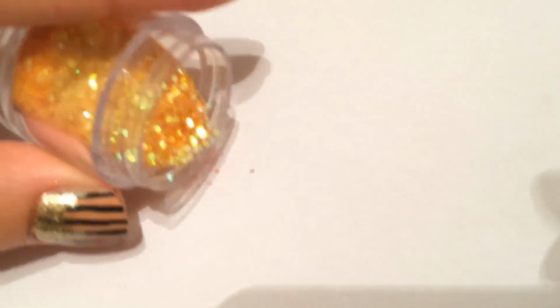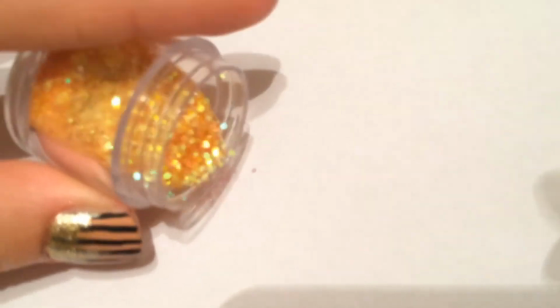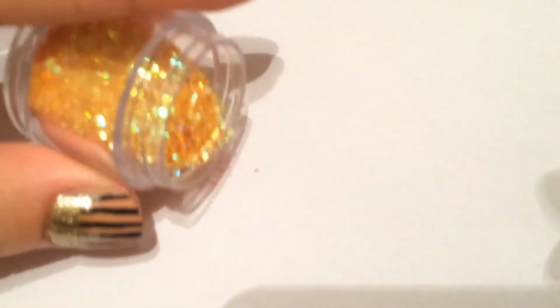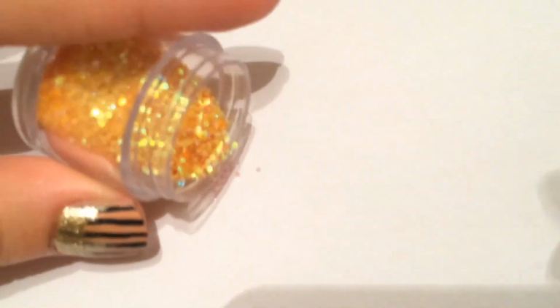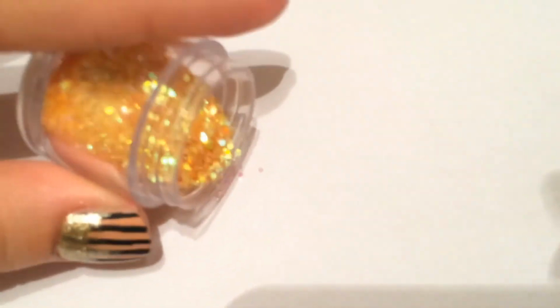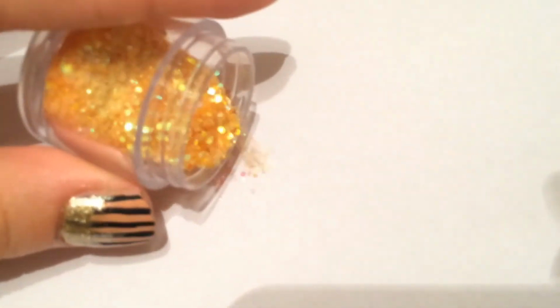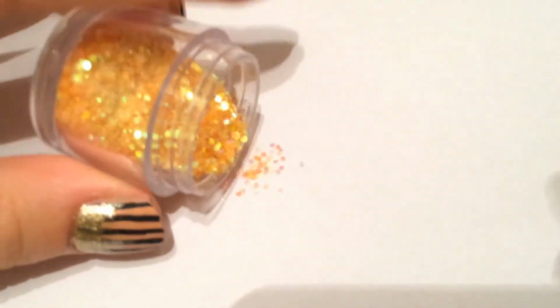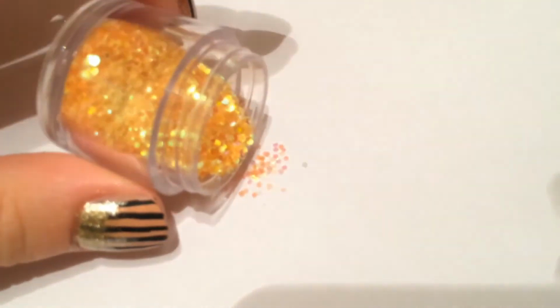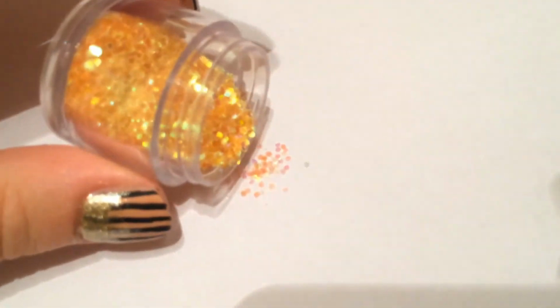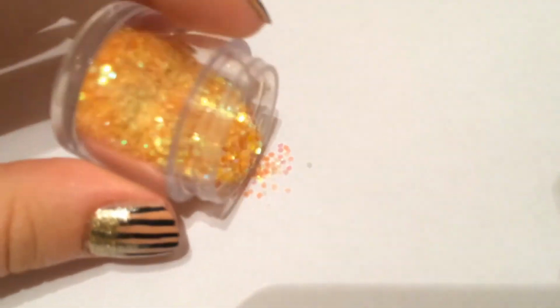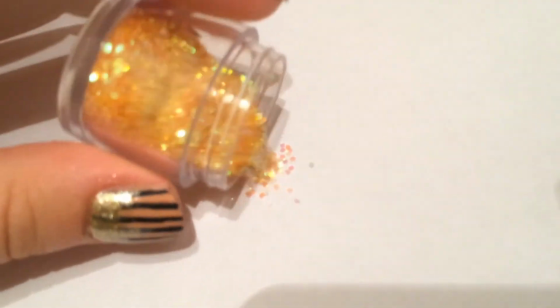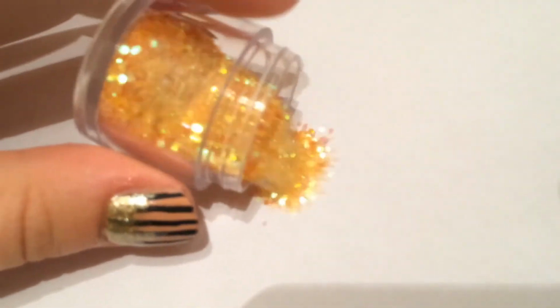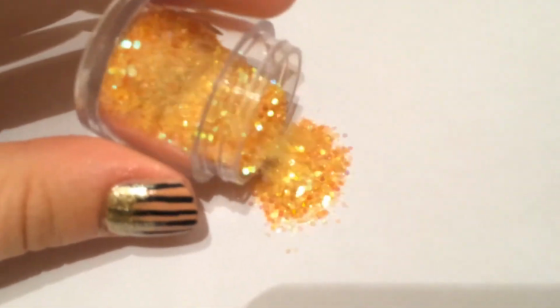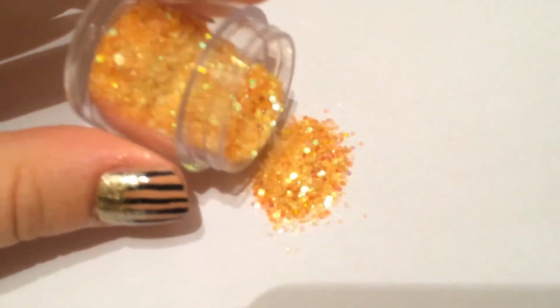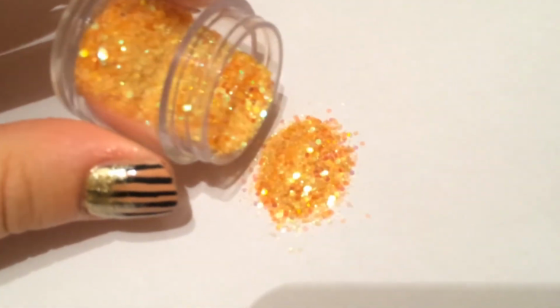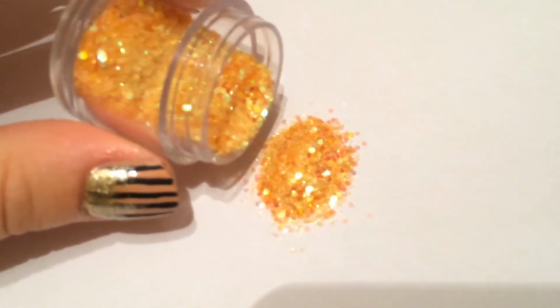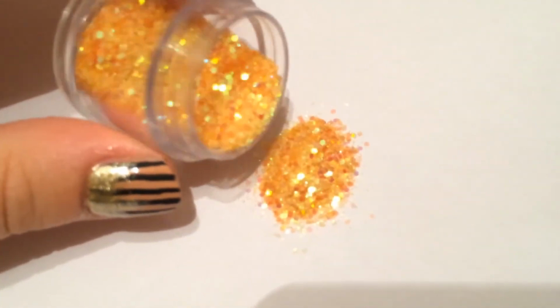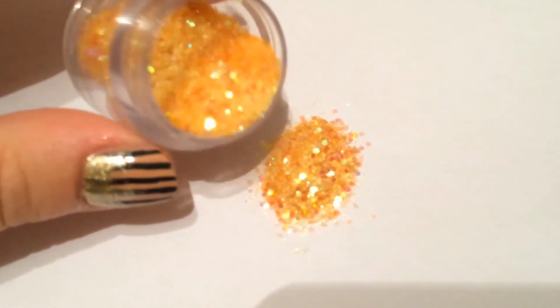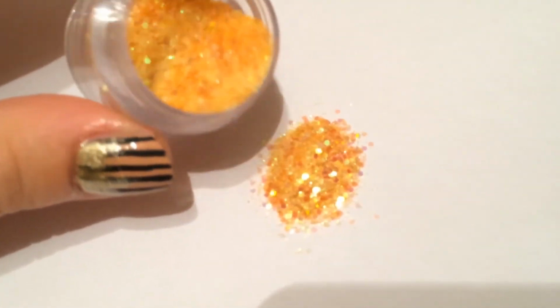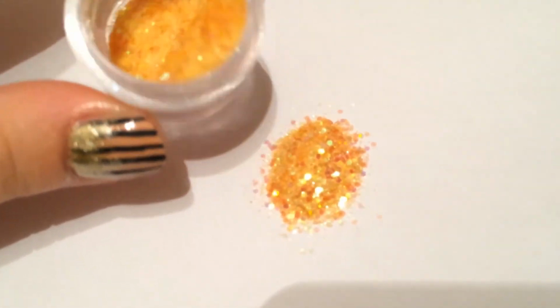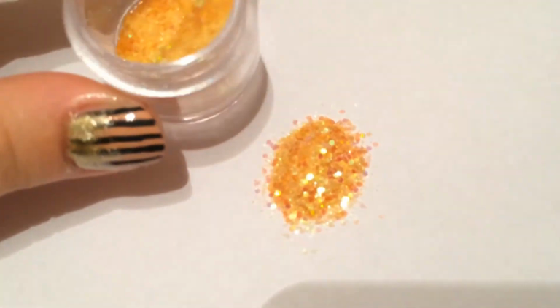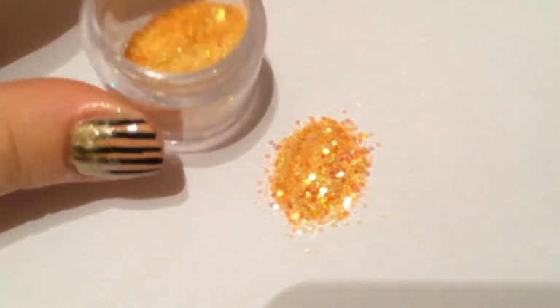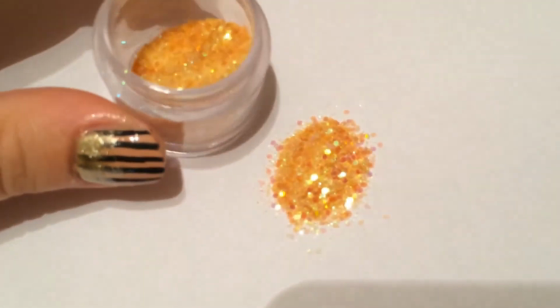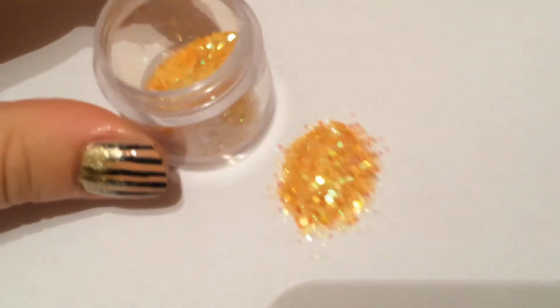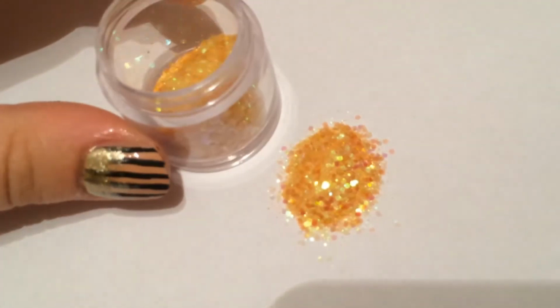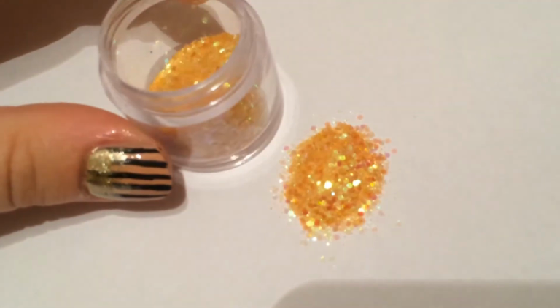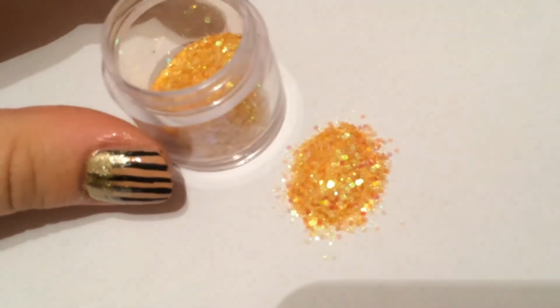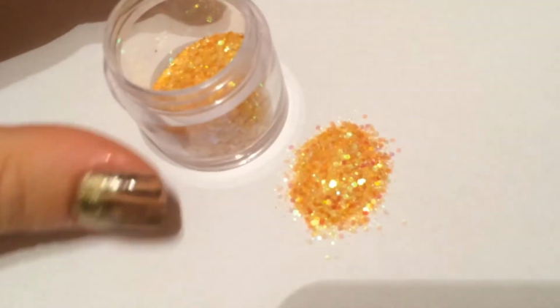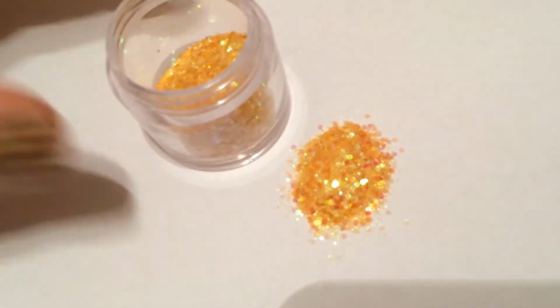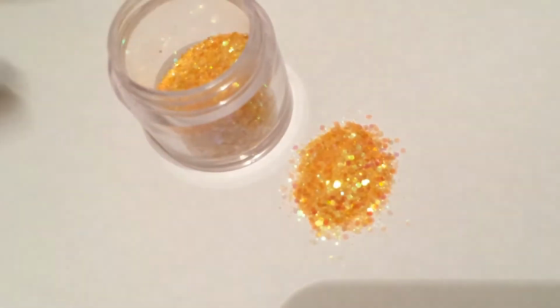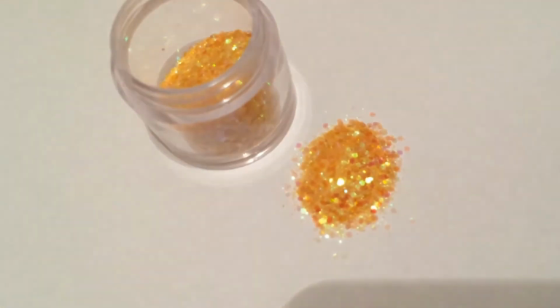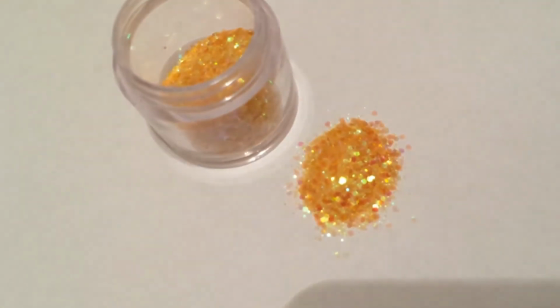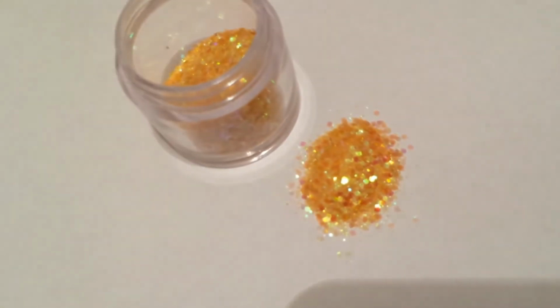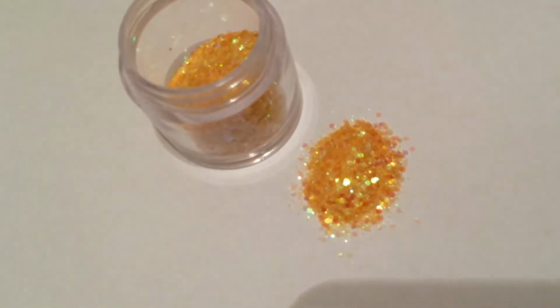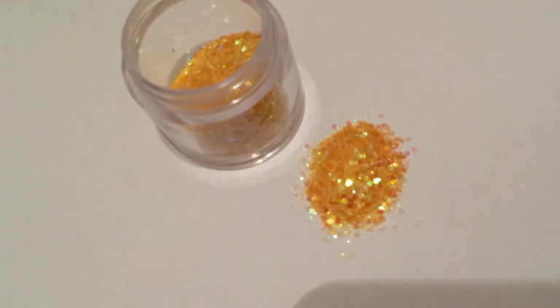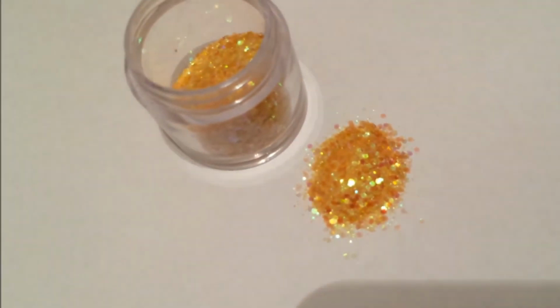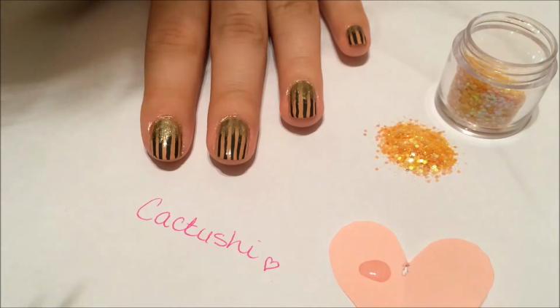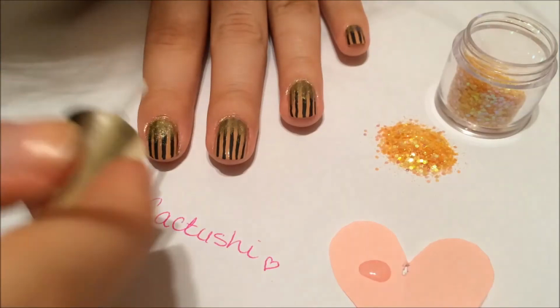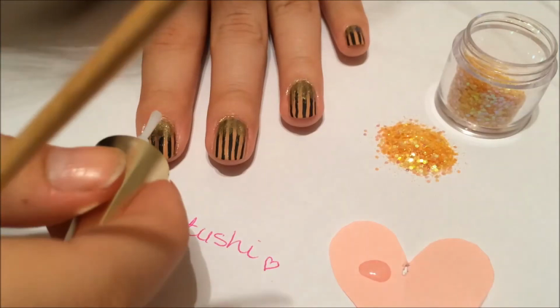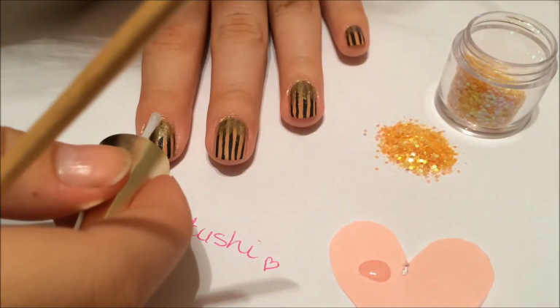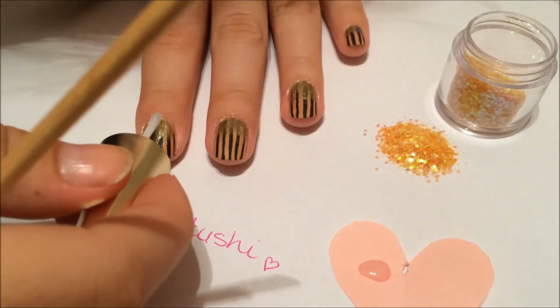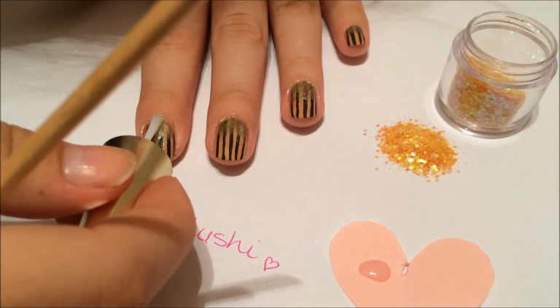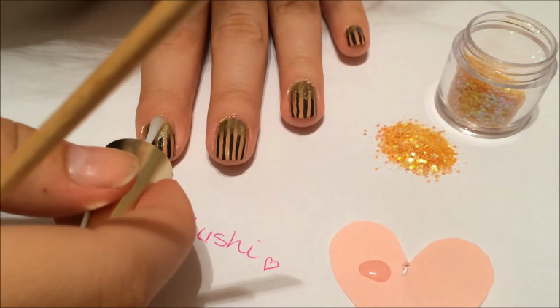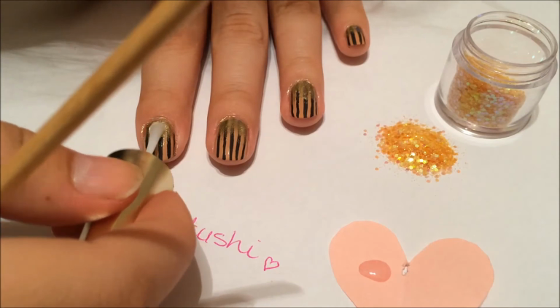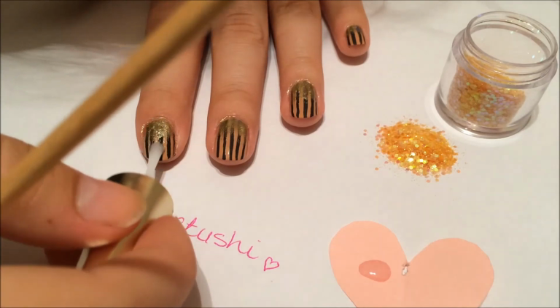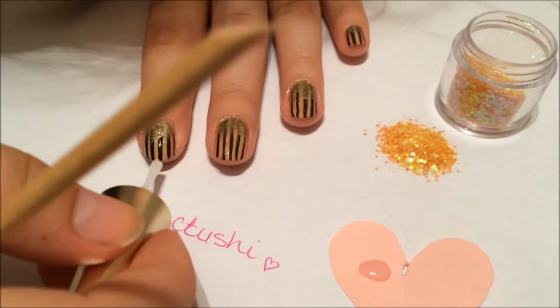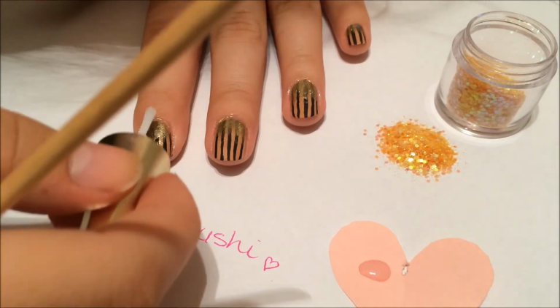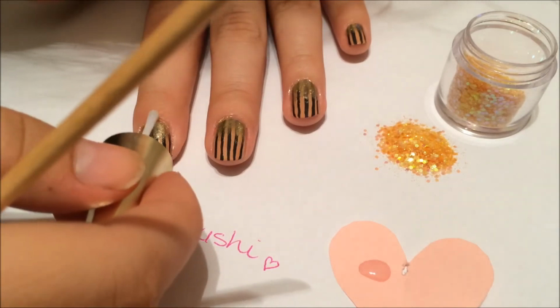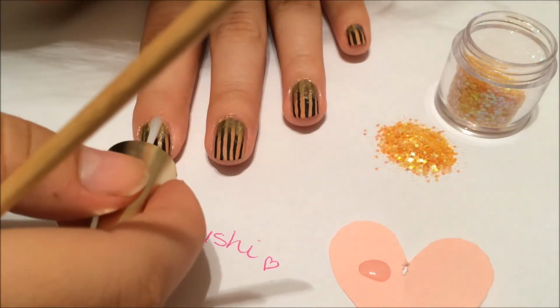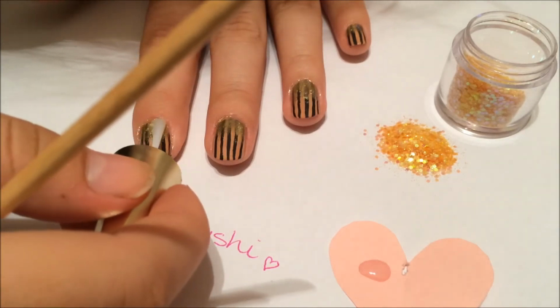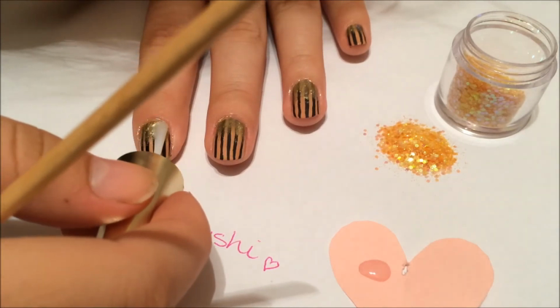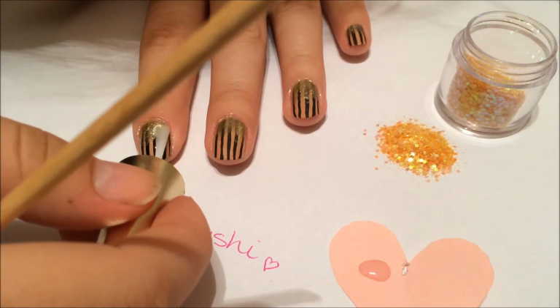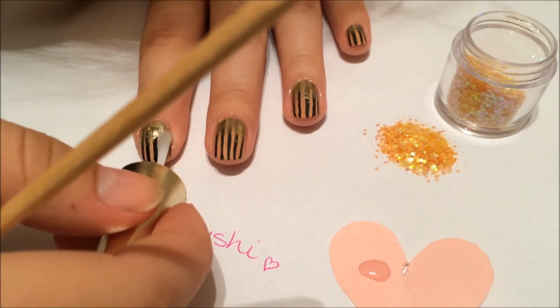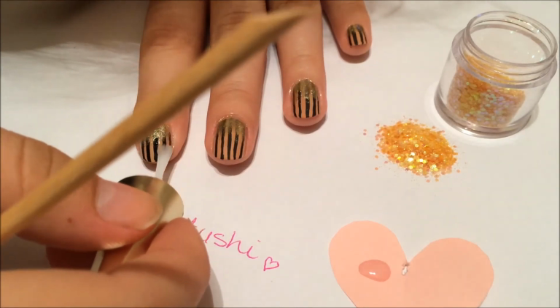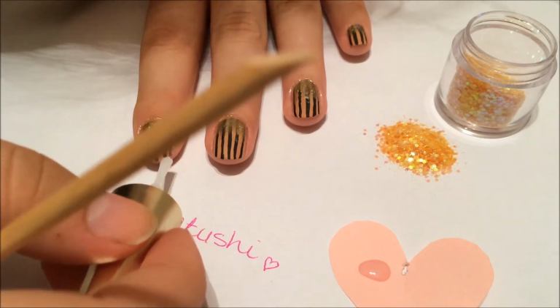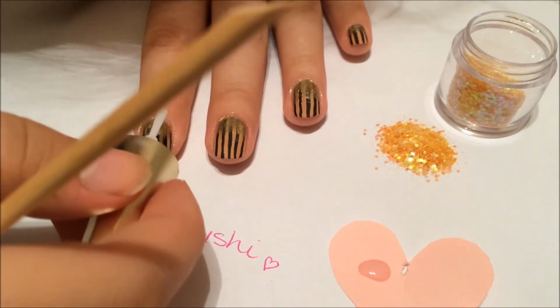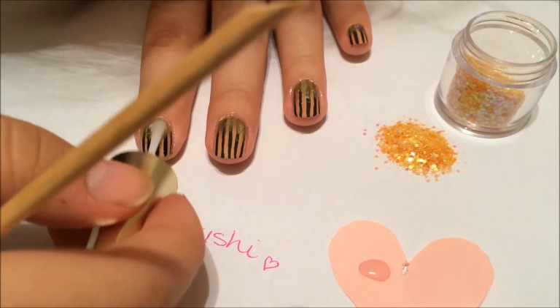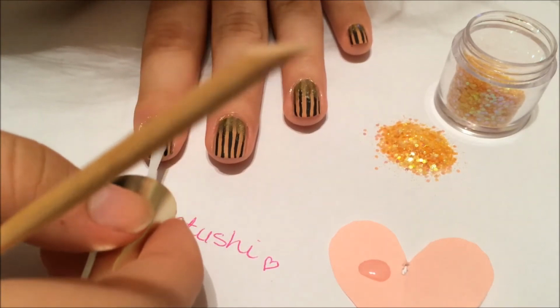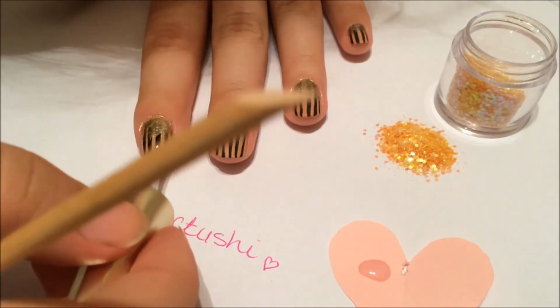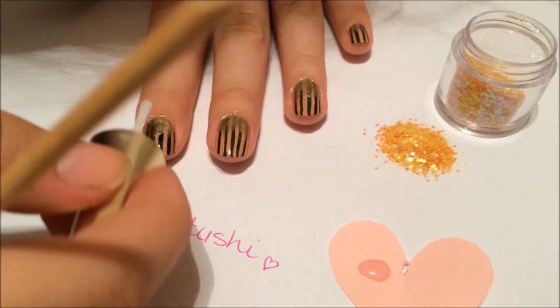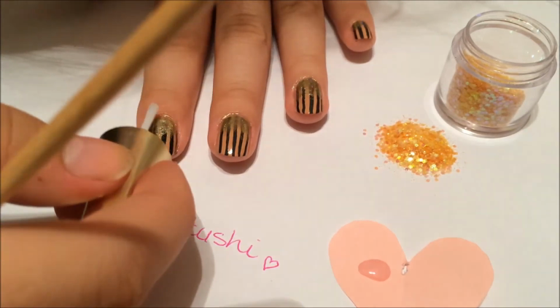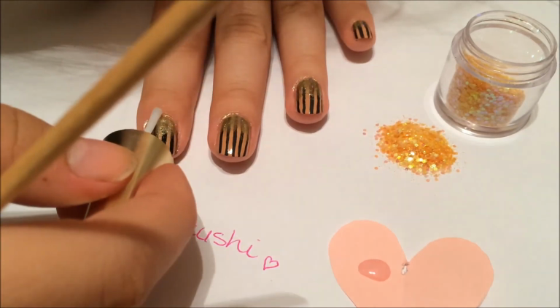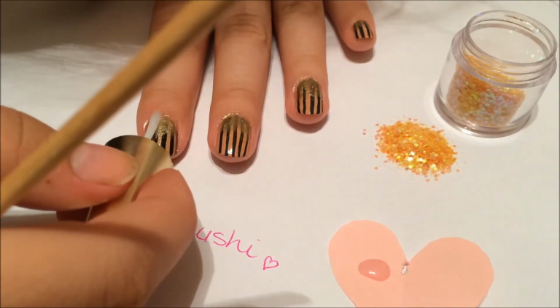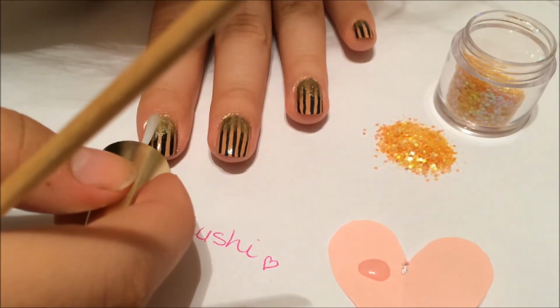Next we are going to apply these beautiful hexagon glitters all over our gold ombre. Take your time and make it as perfect as you can.